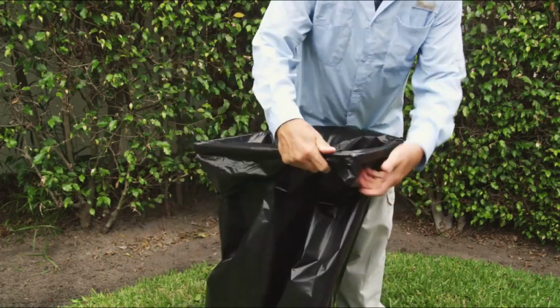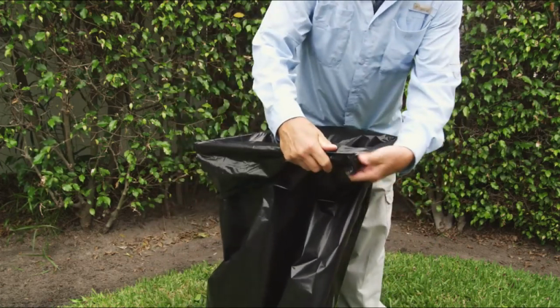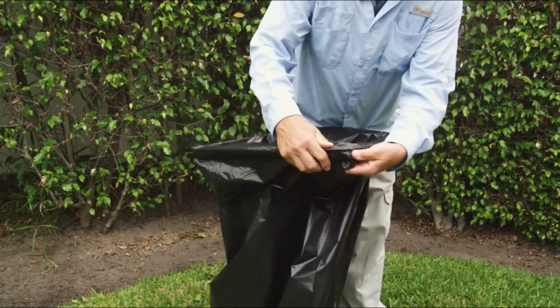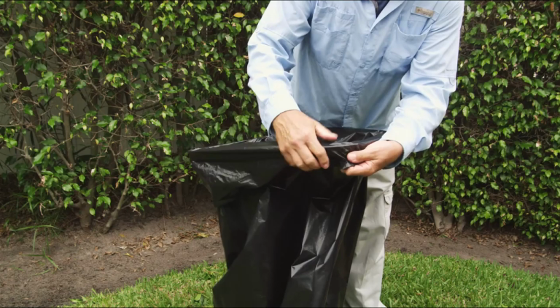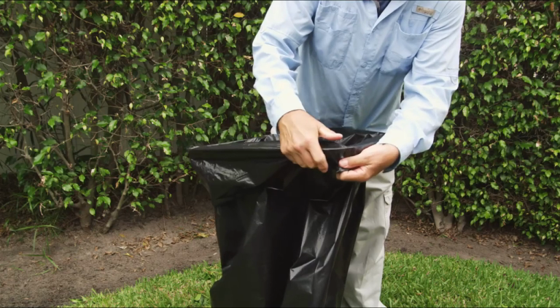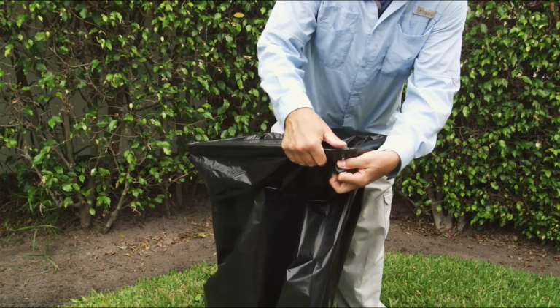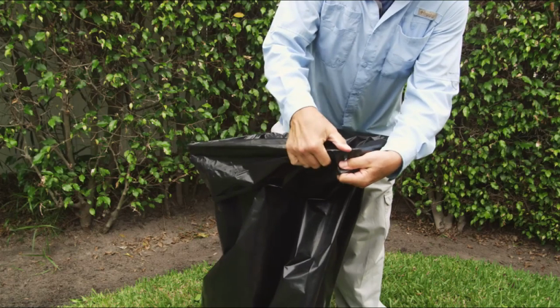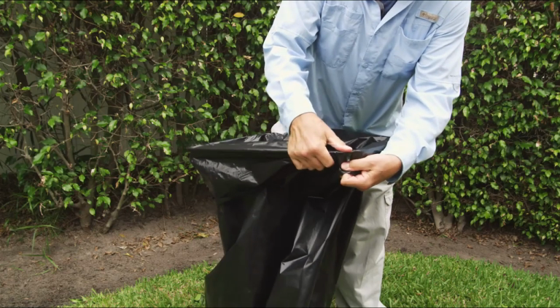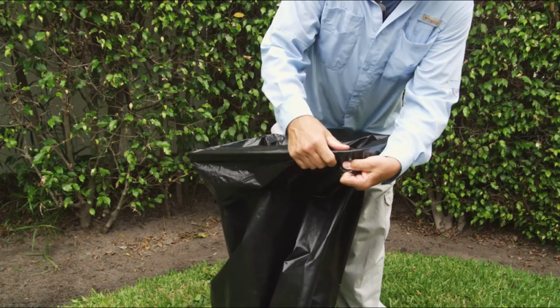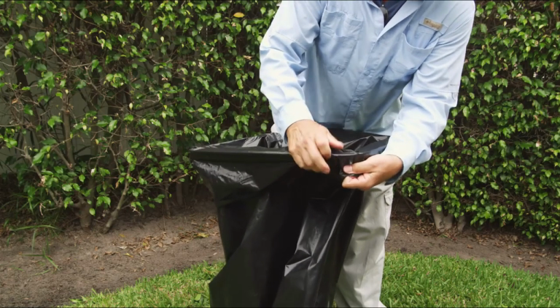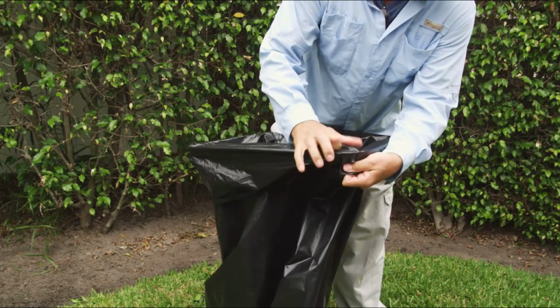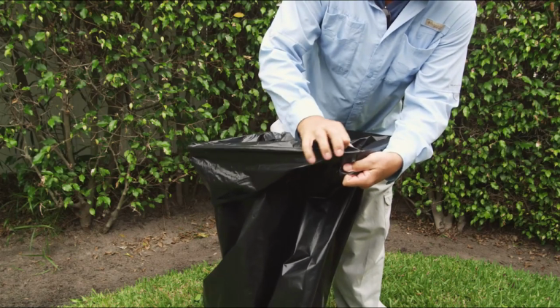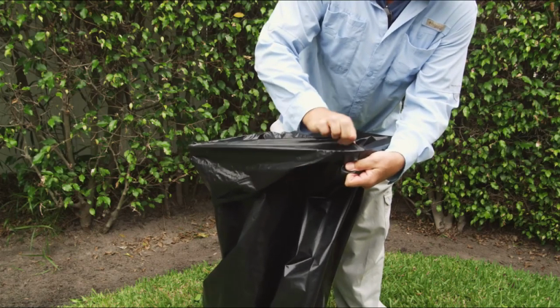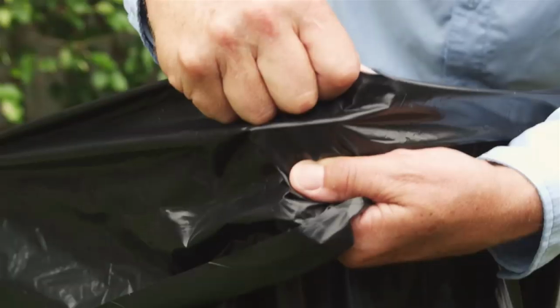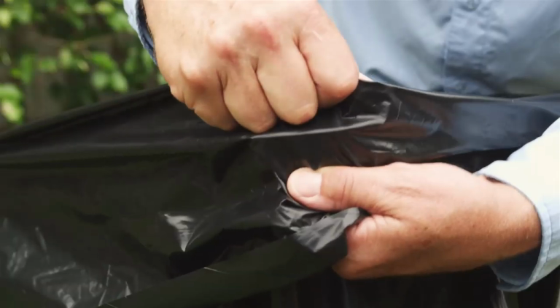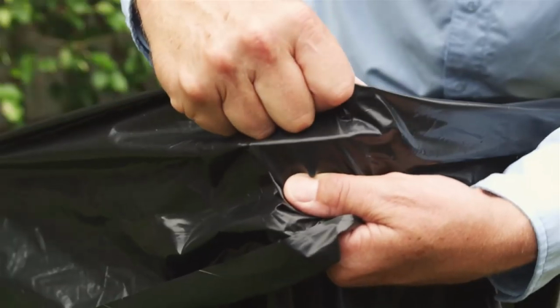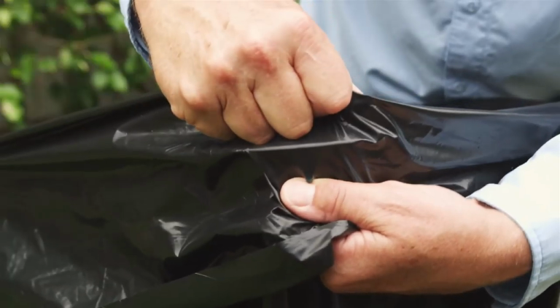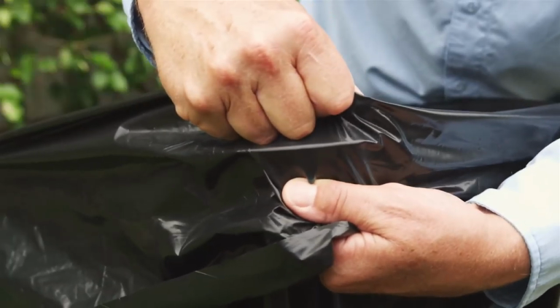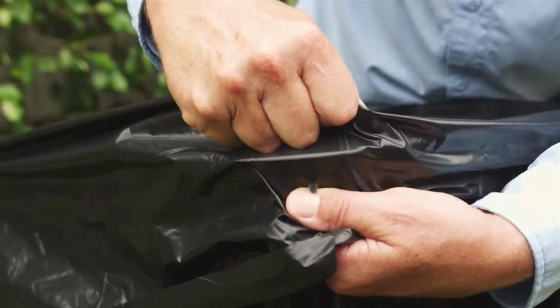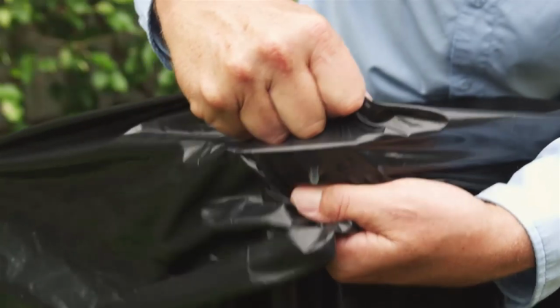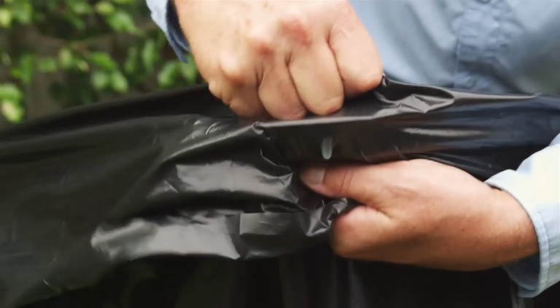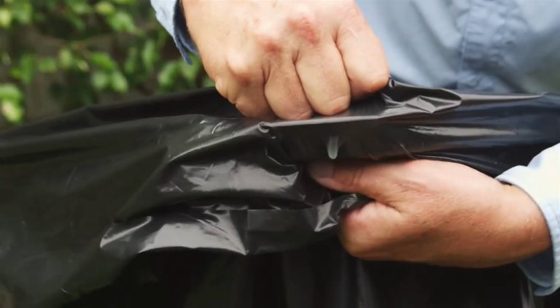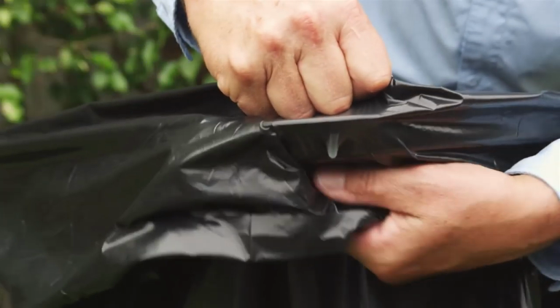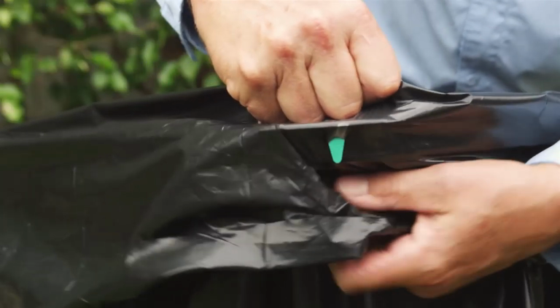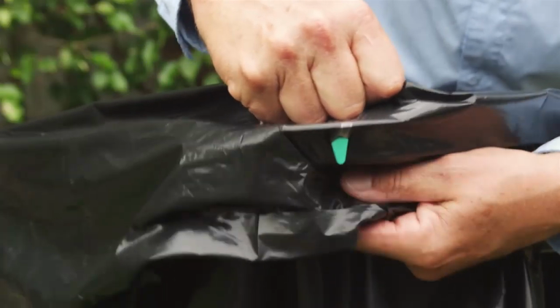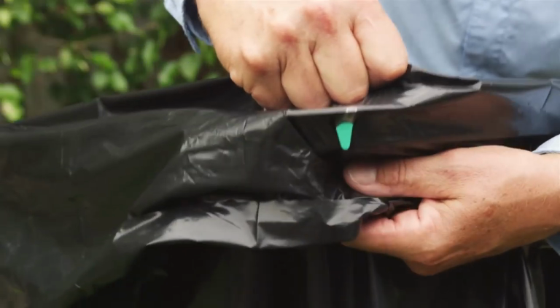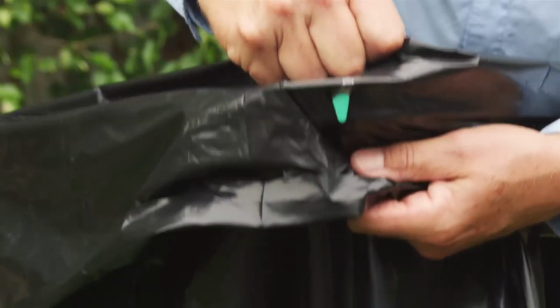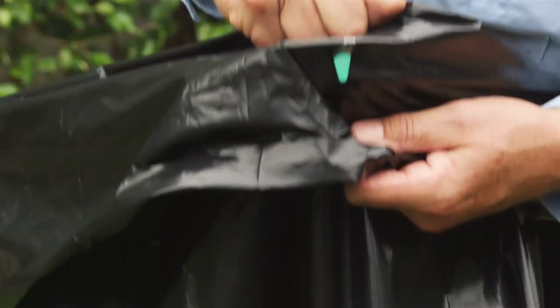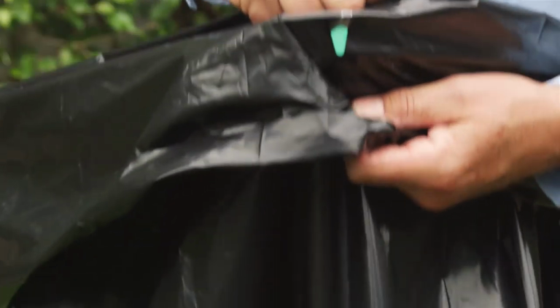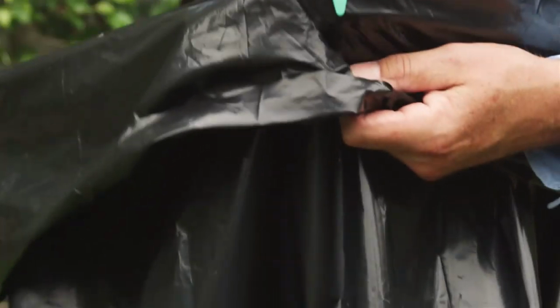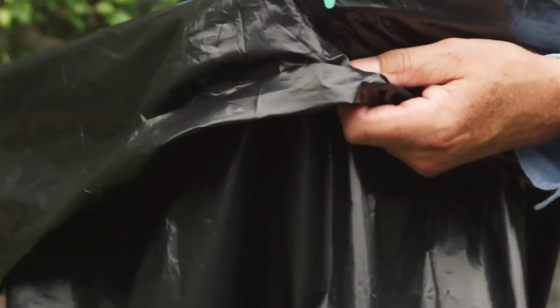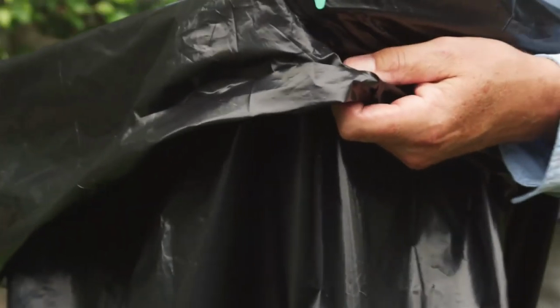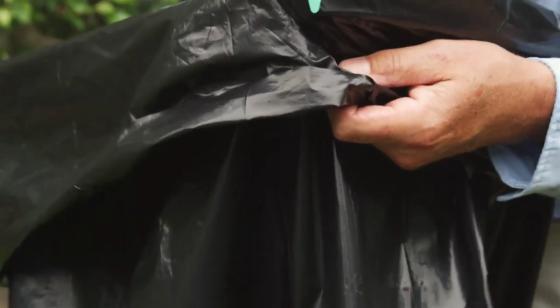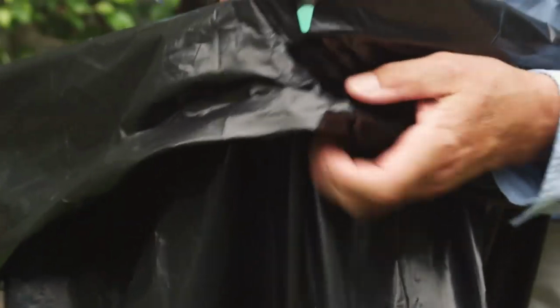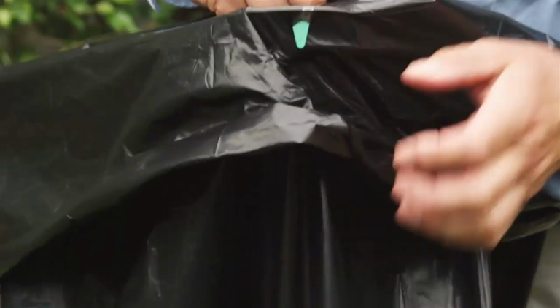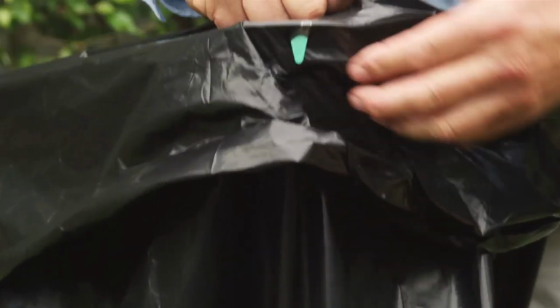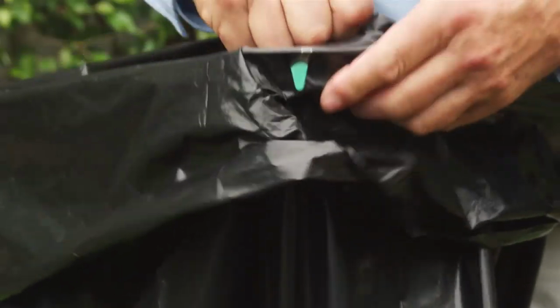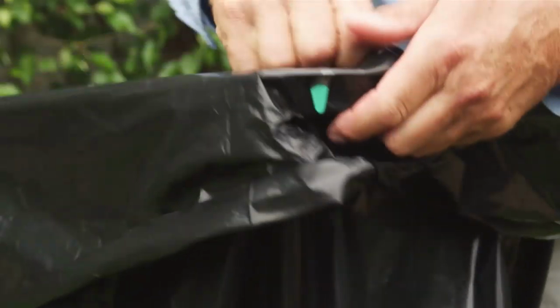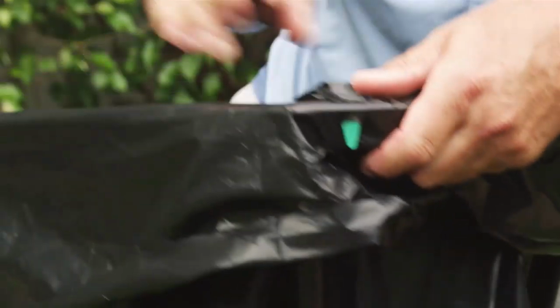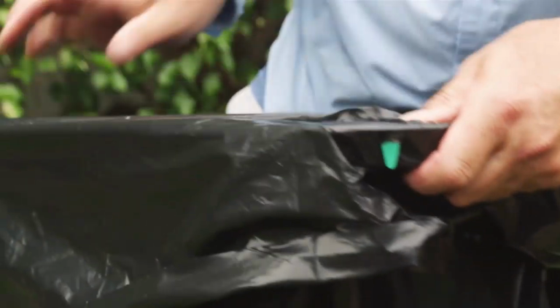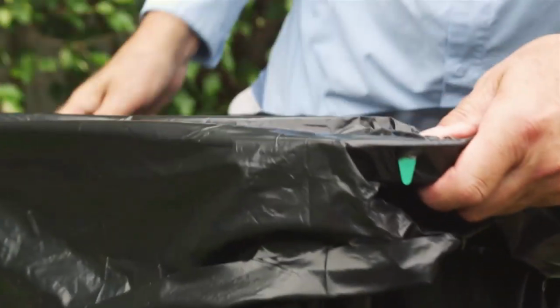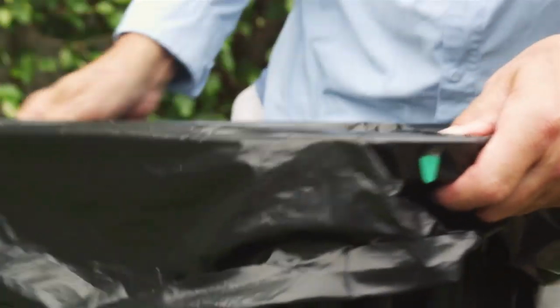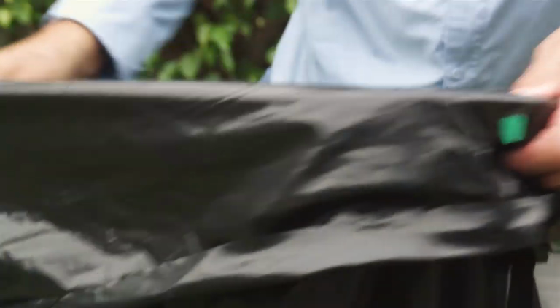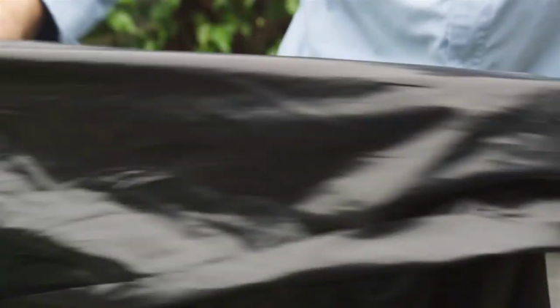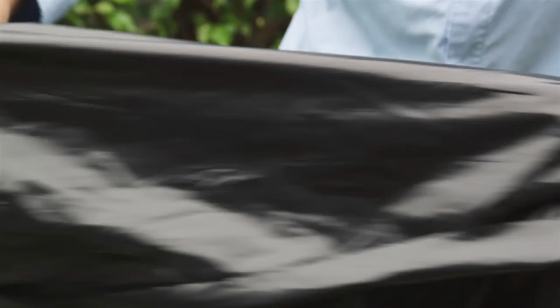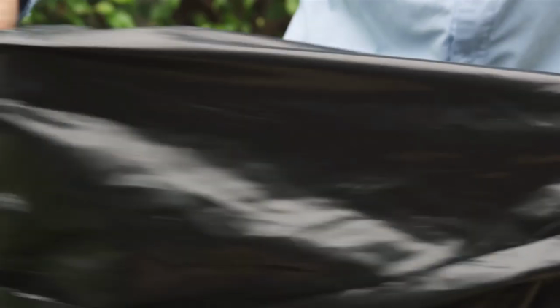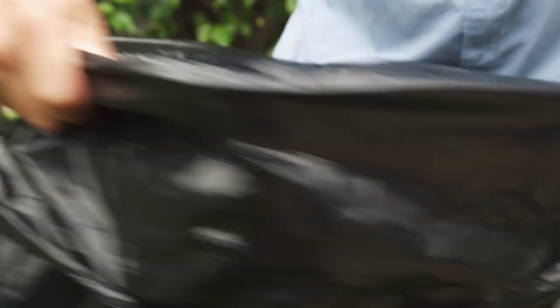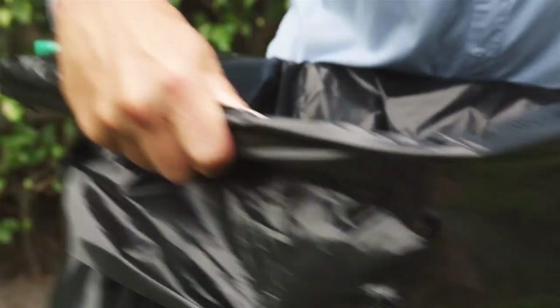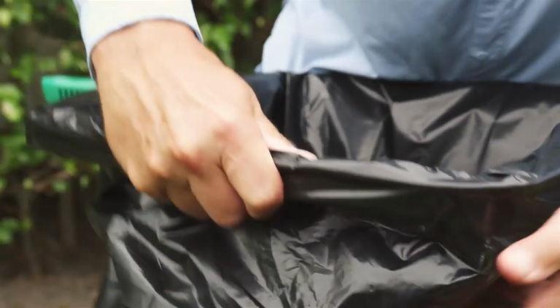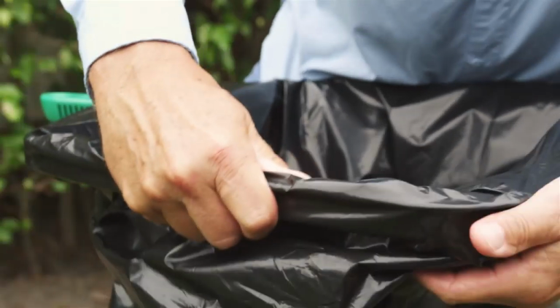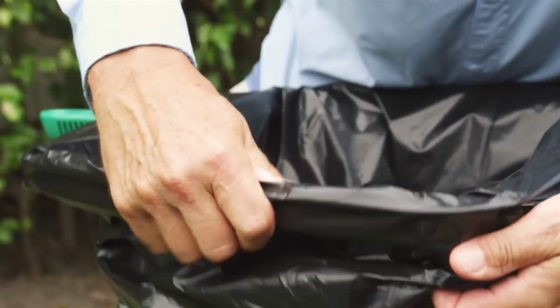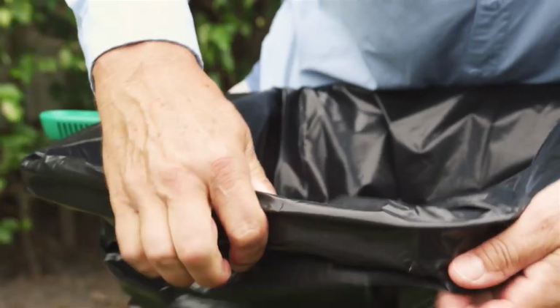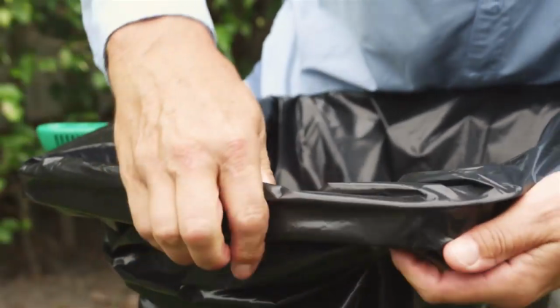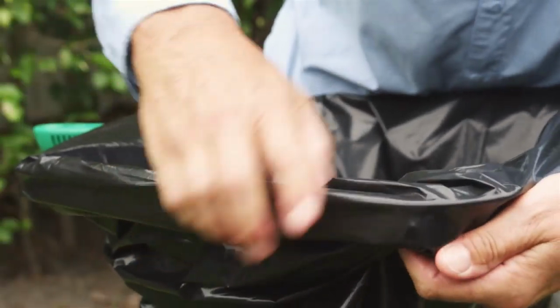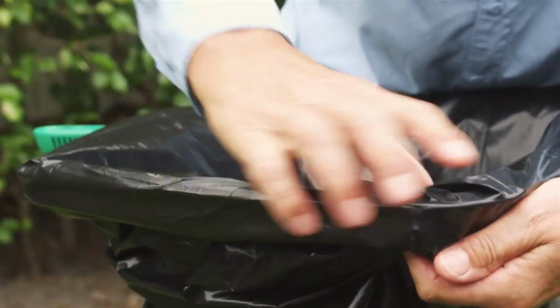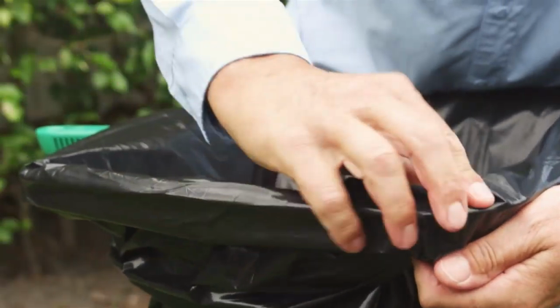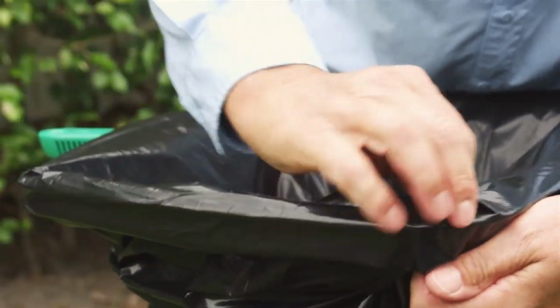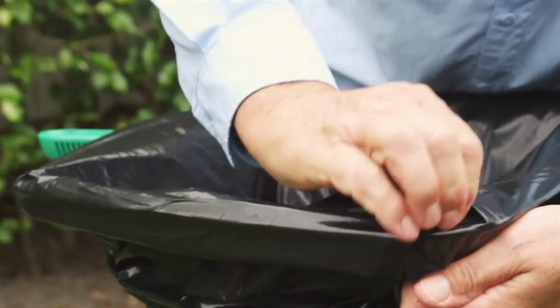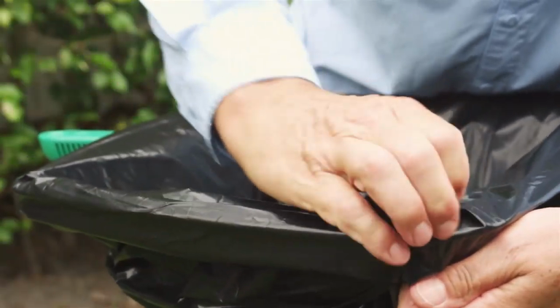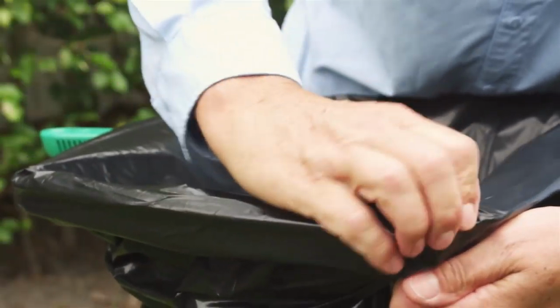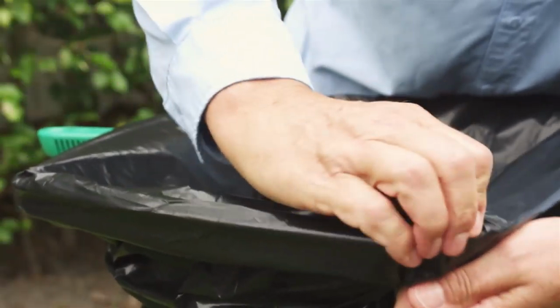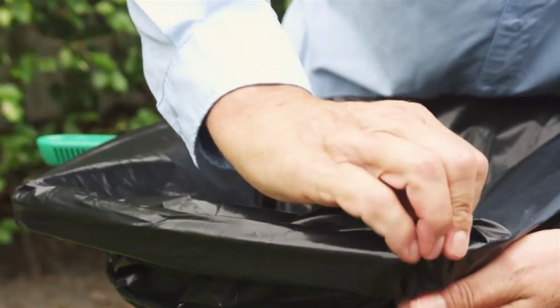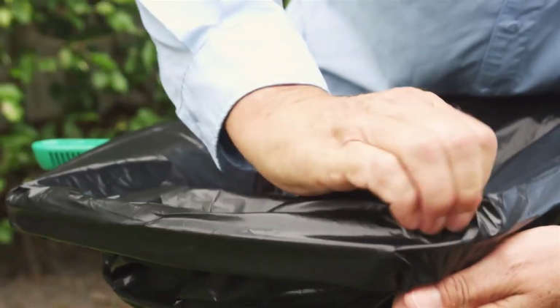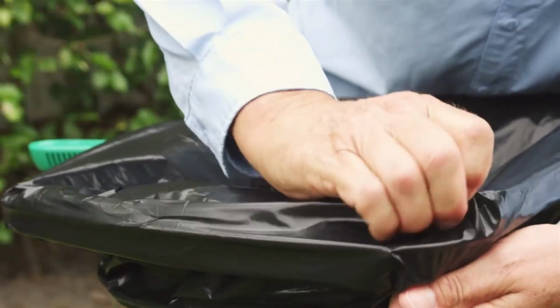Bag Right is easy to use — just insert the bag through the frame, fold the bag over the outside of the frame, and insert the tee into the bag for a secure fit. There are no moving parts to lose or break.